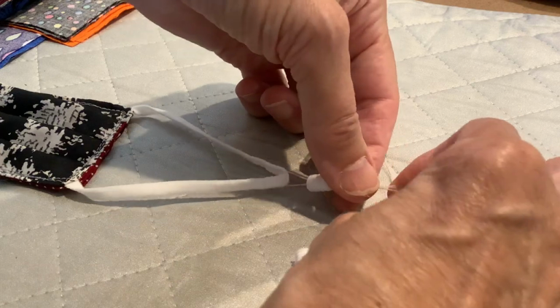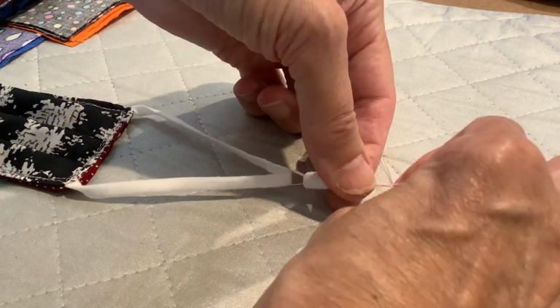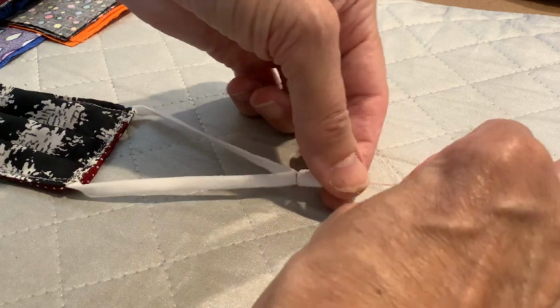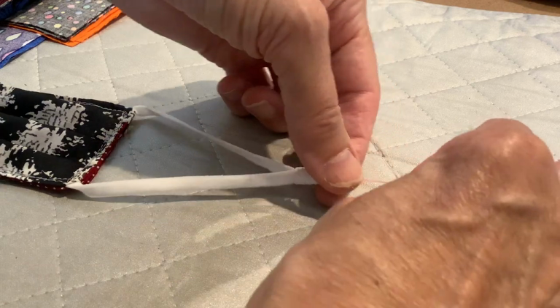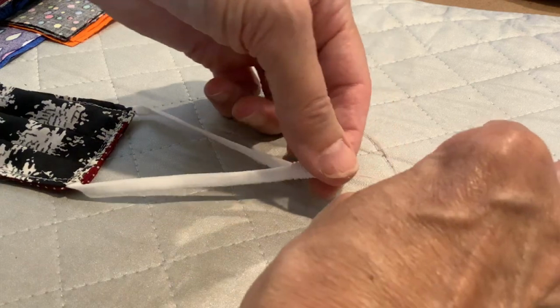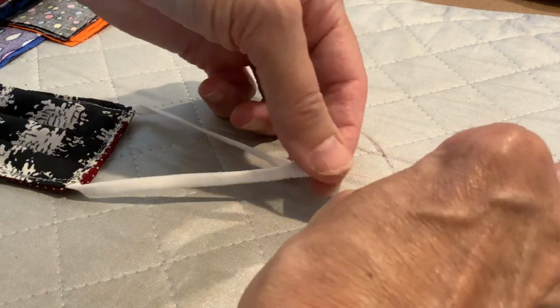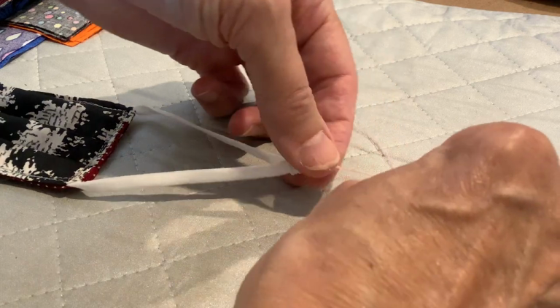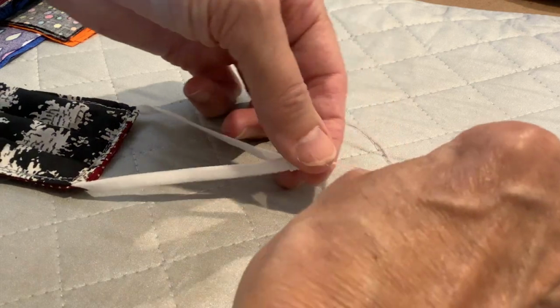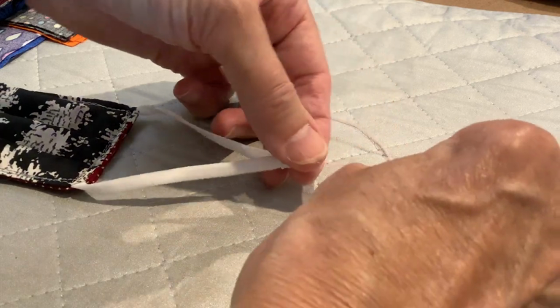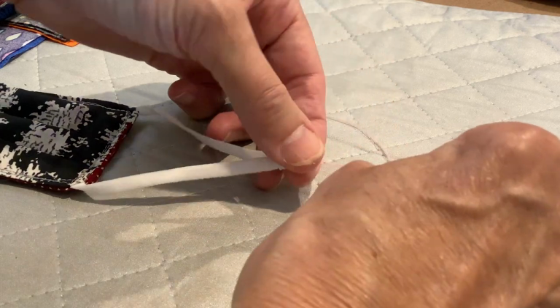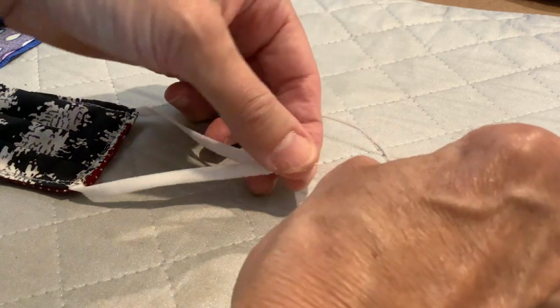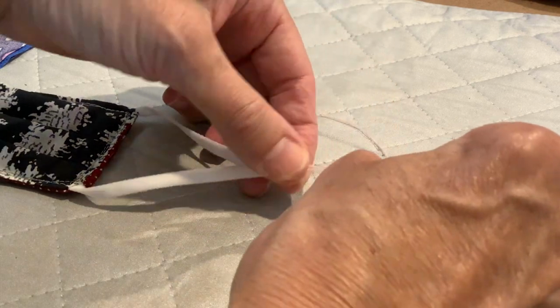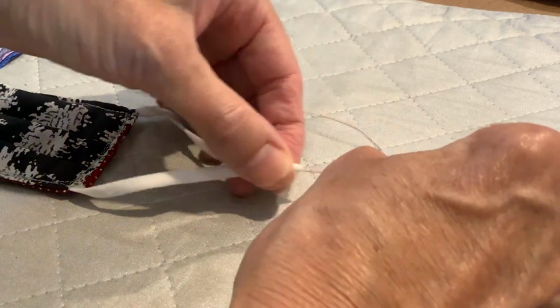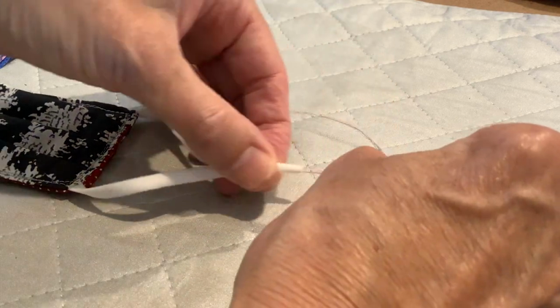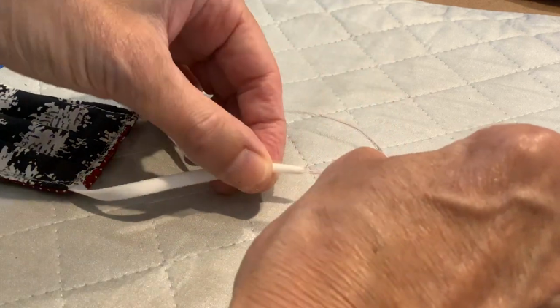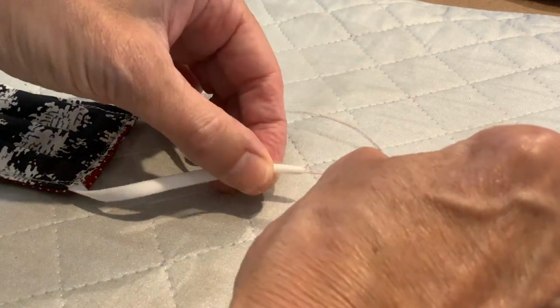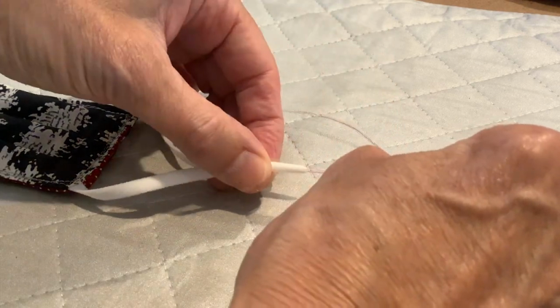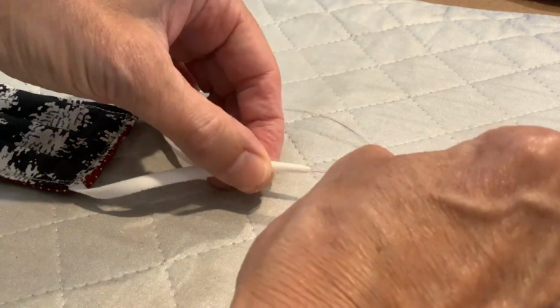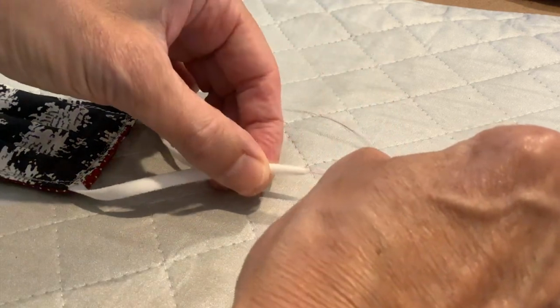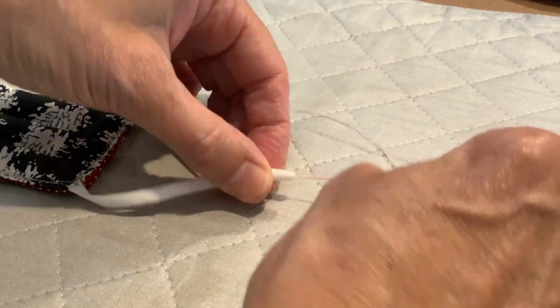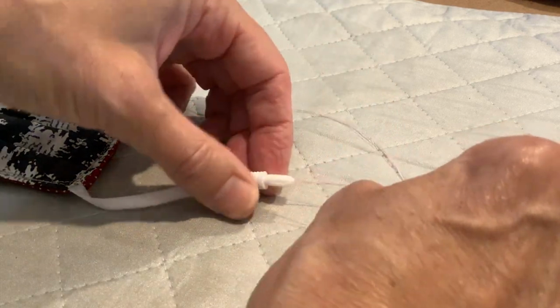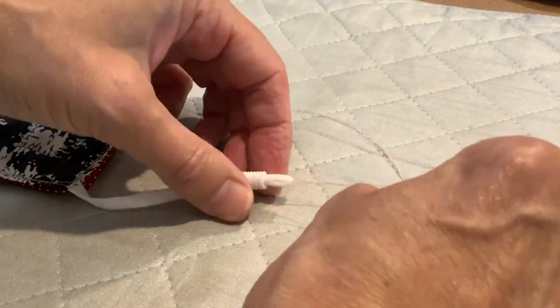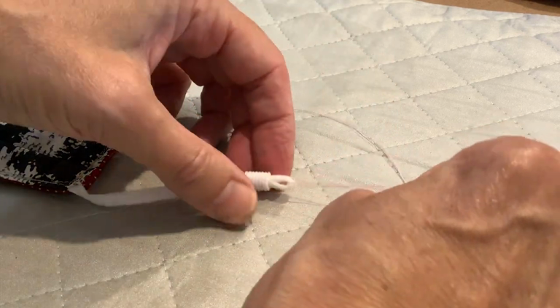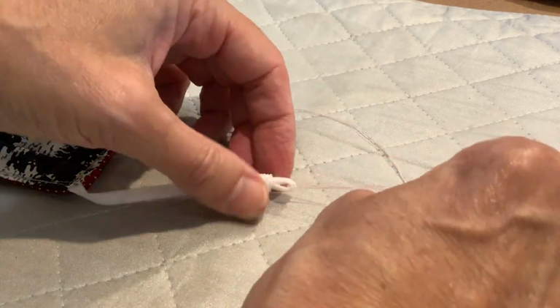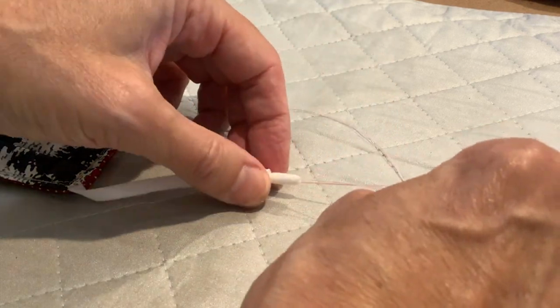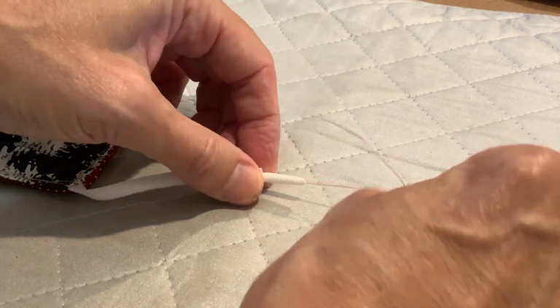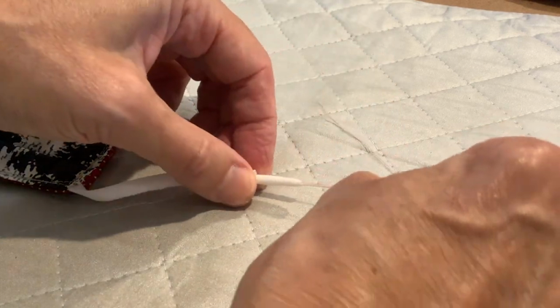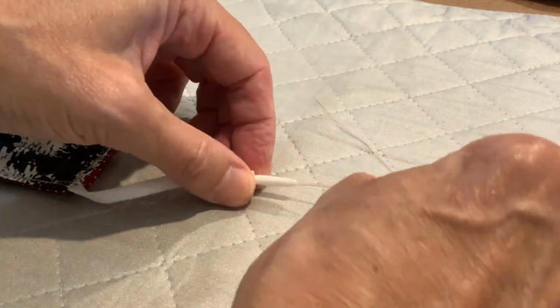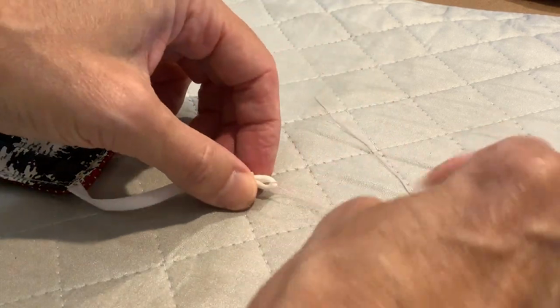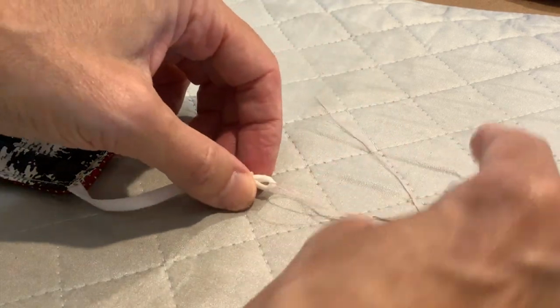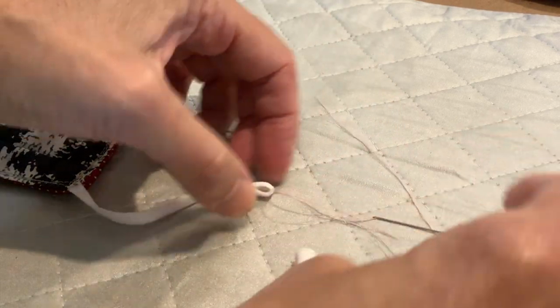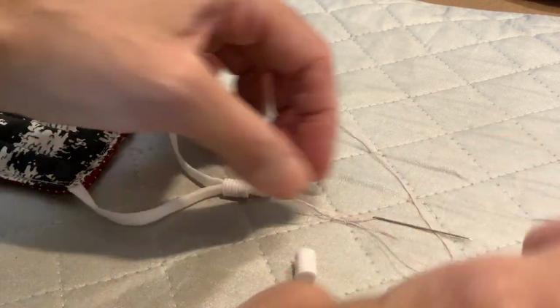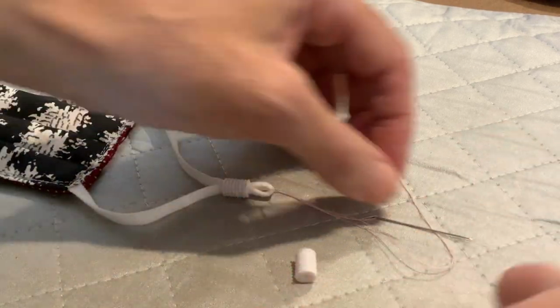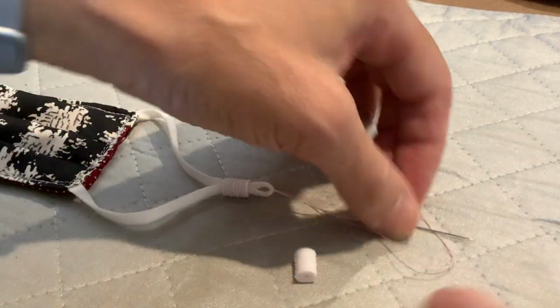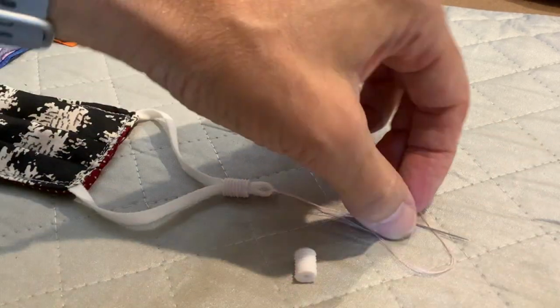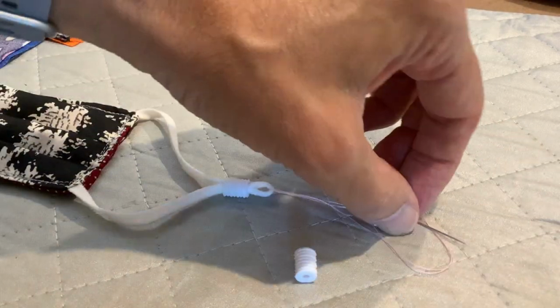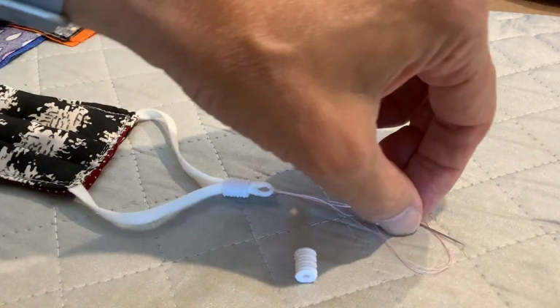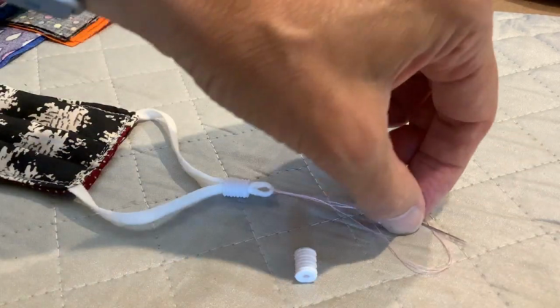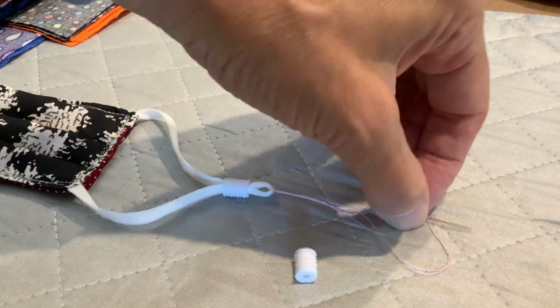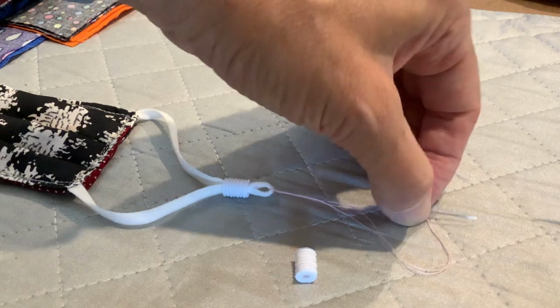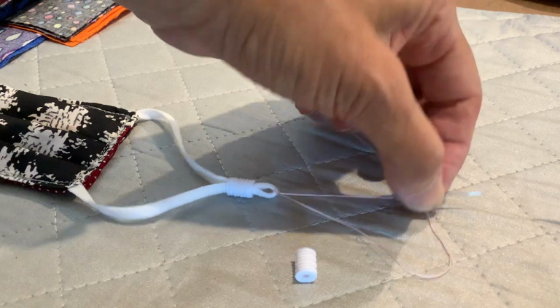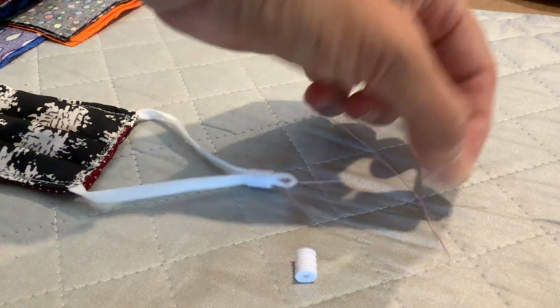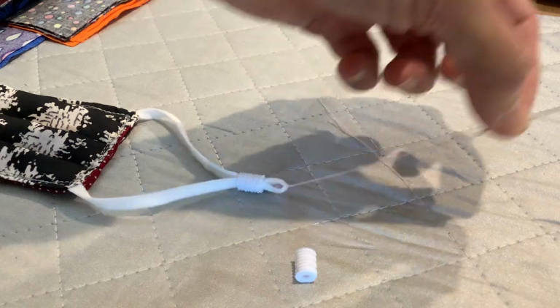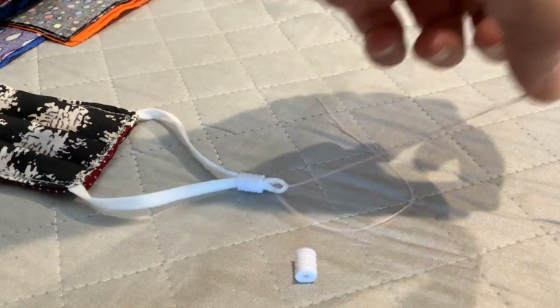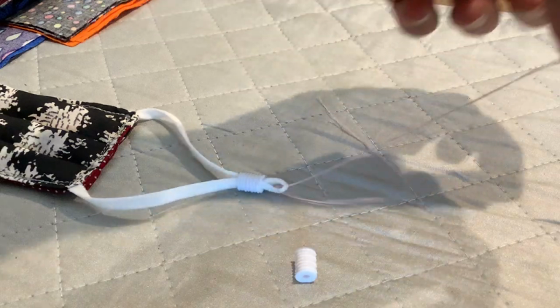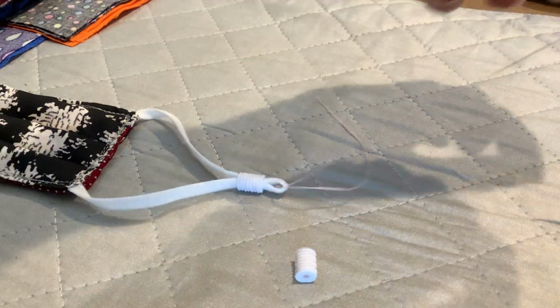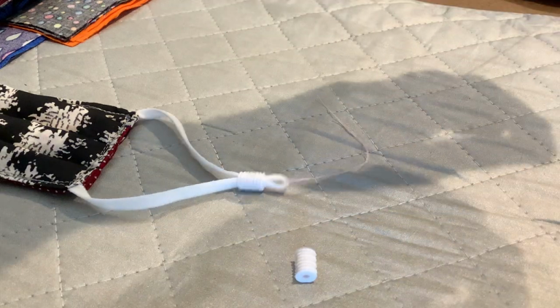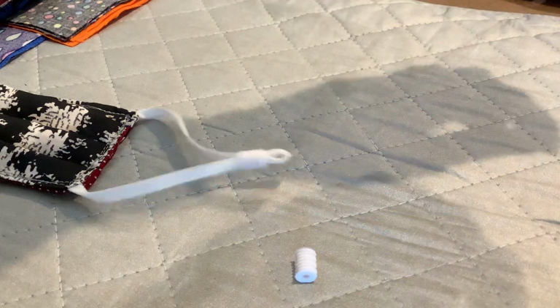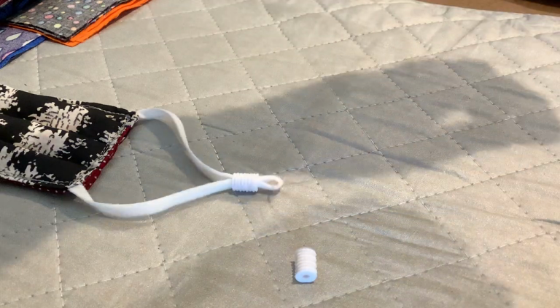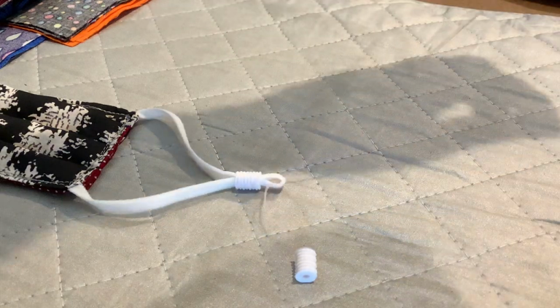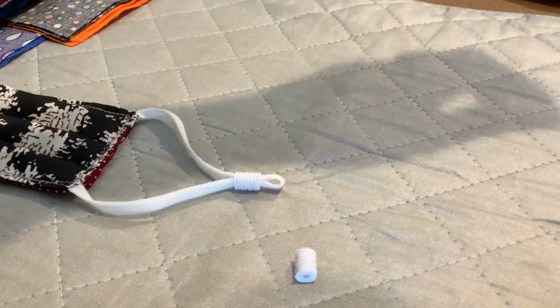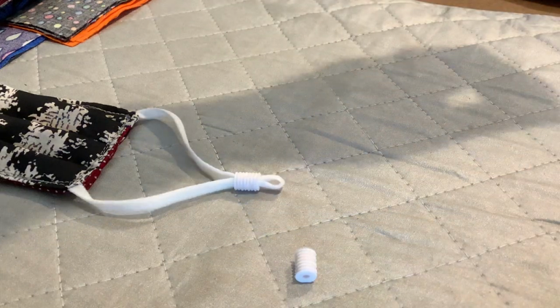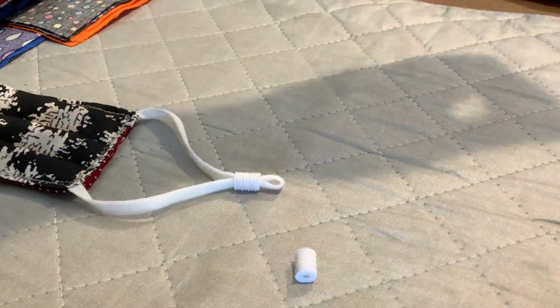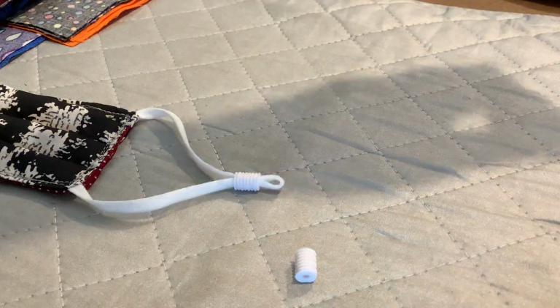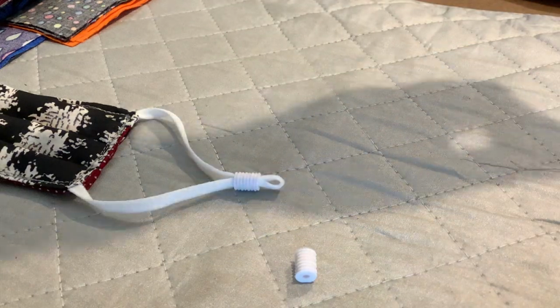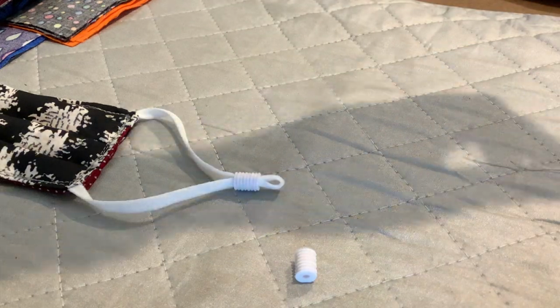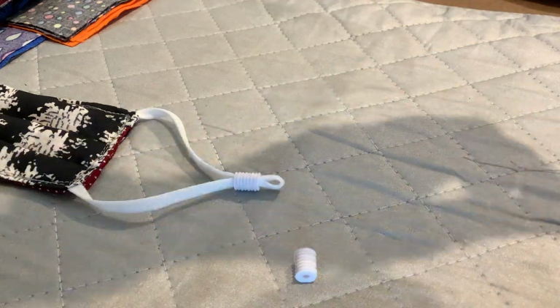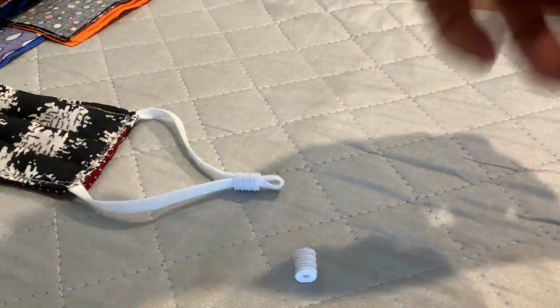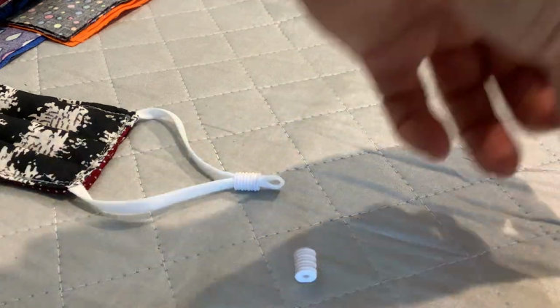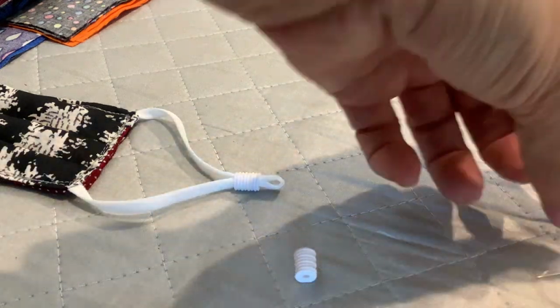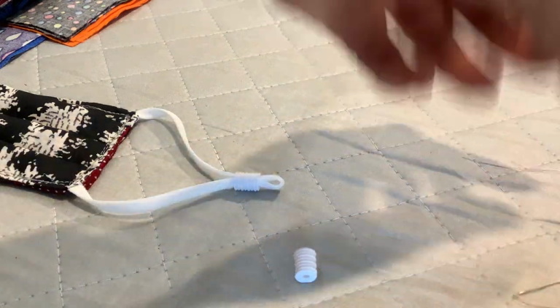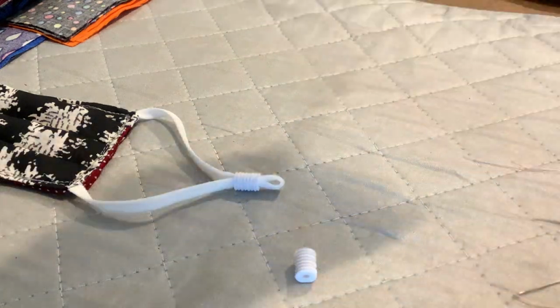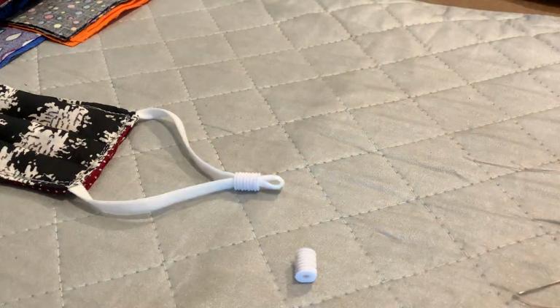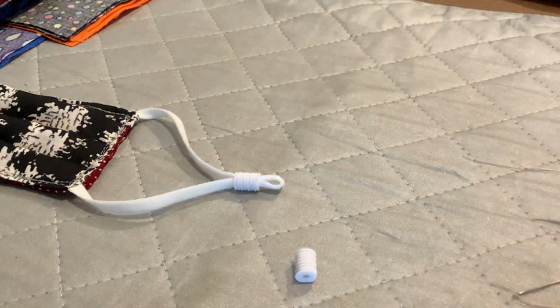Then pull it all through — thread and elastic. That's it.